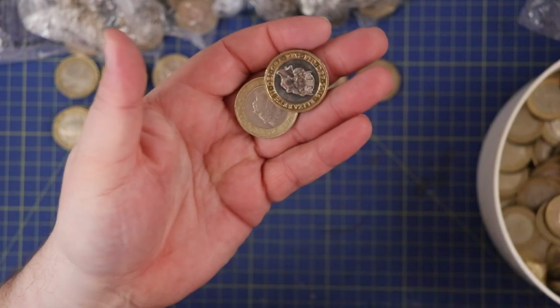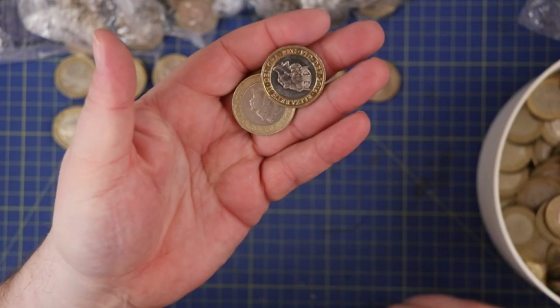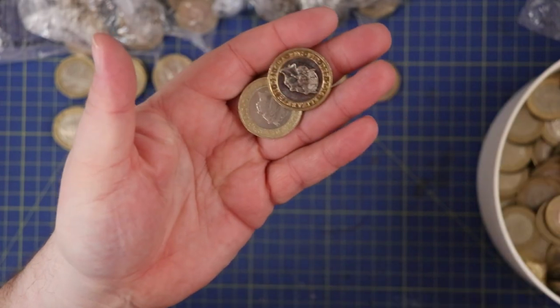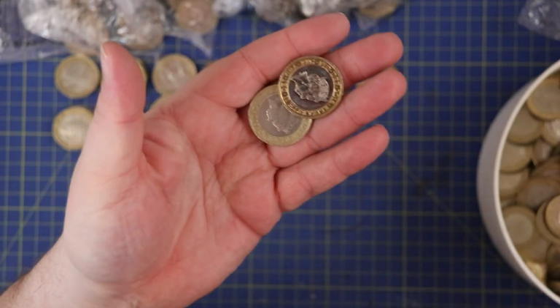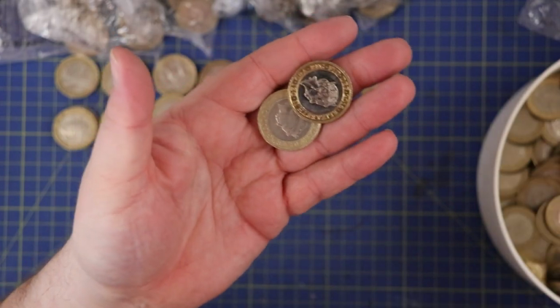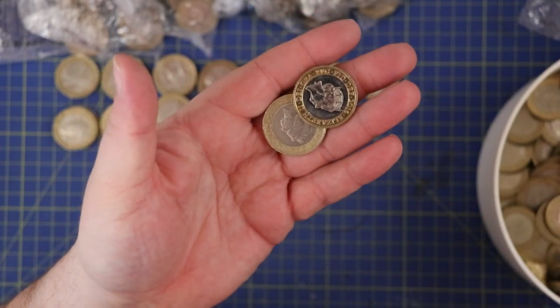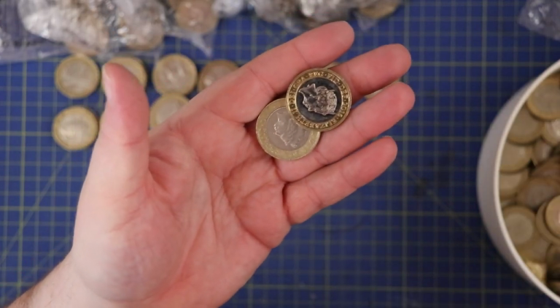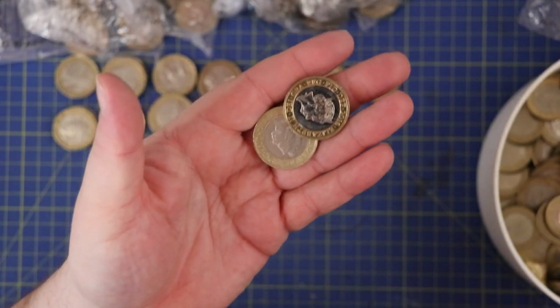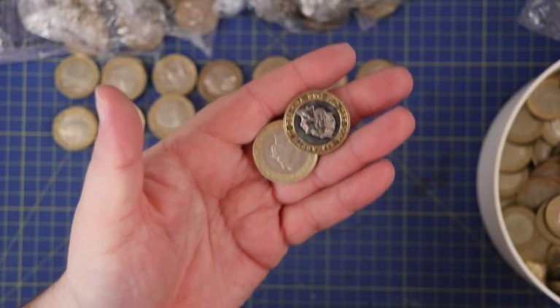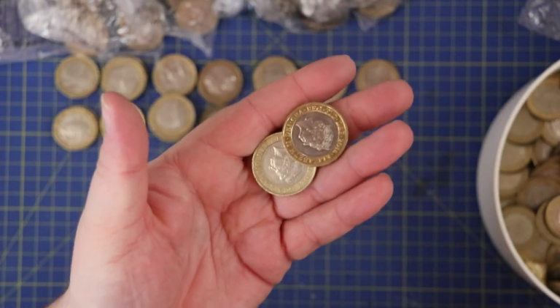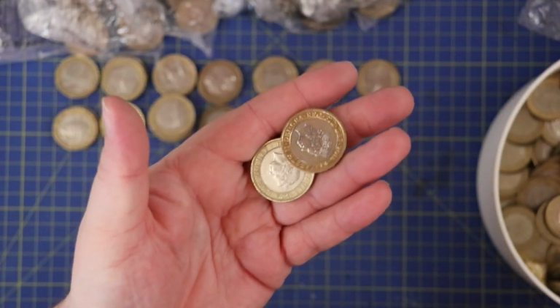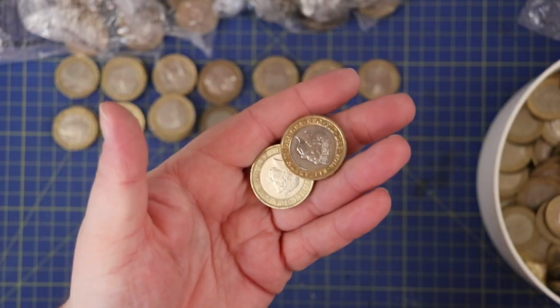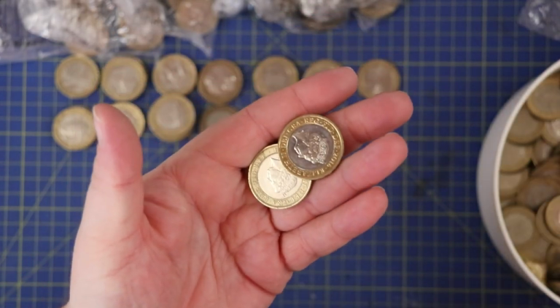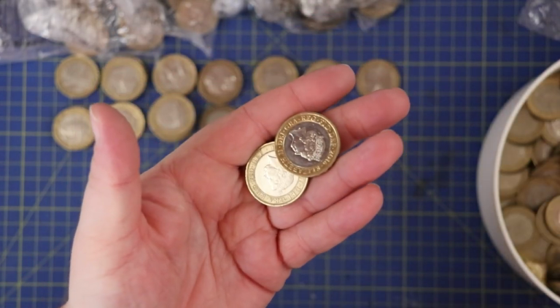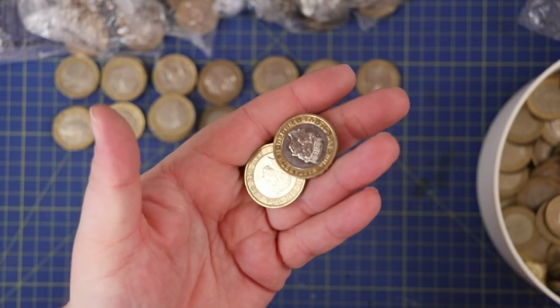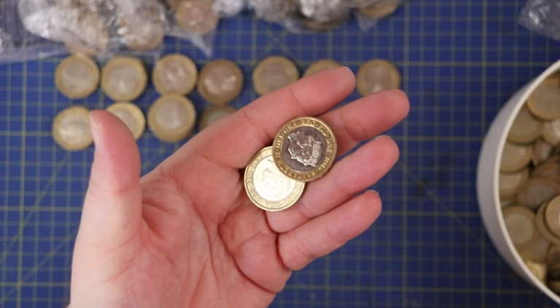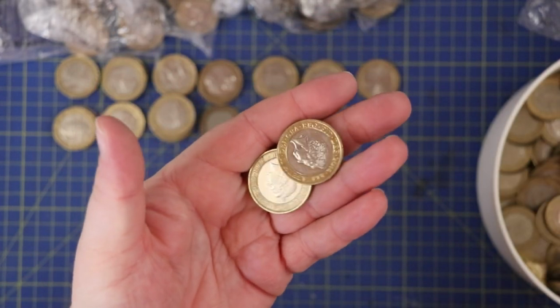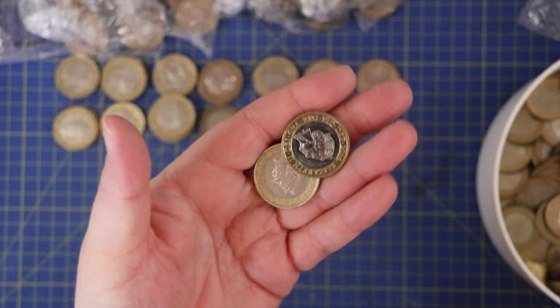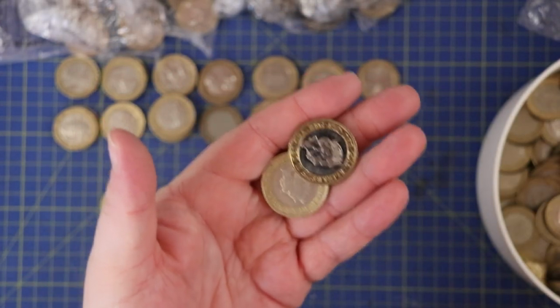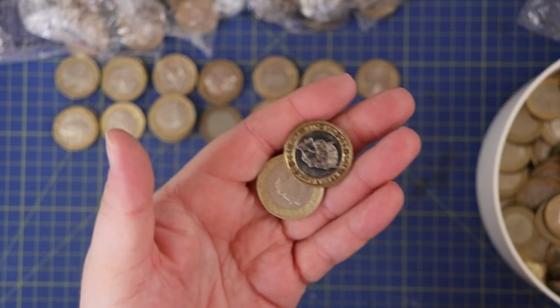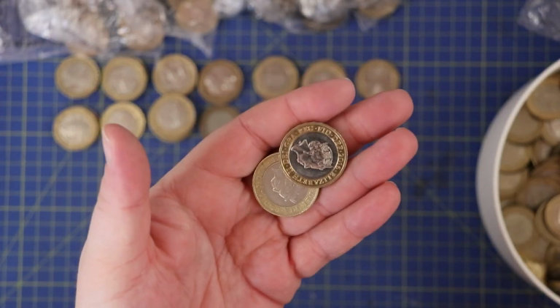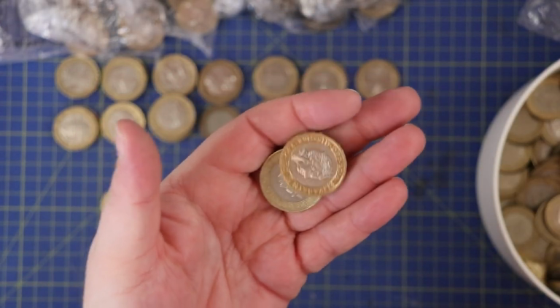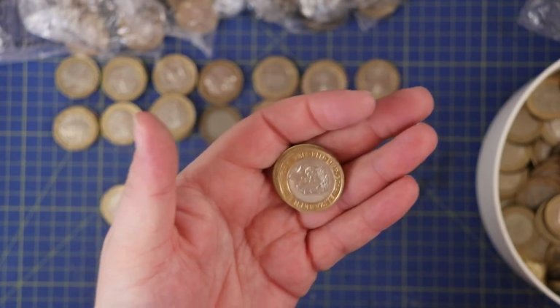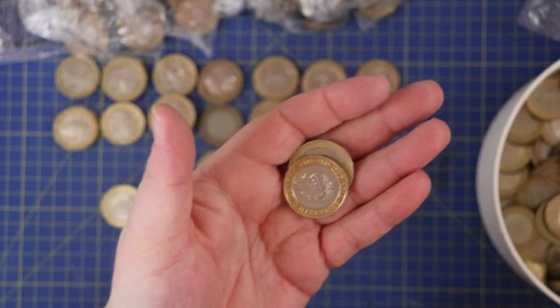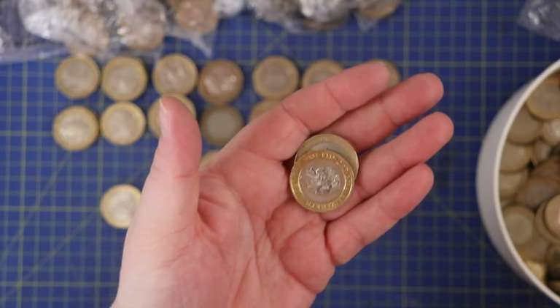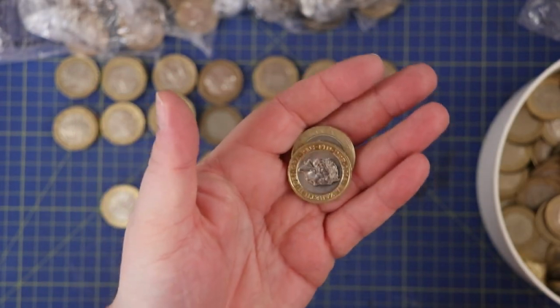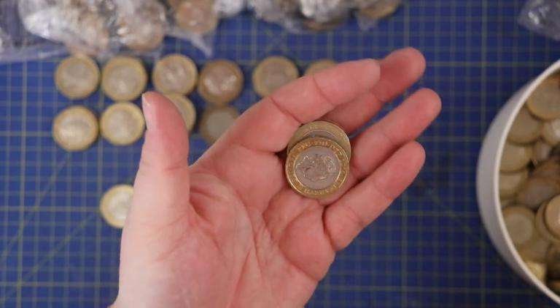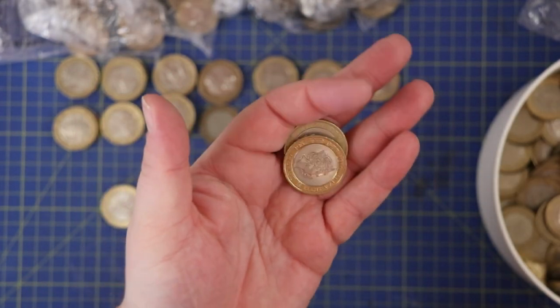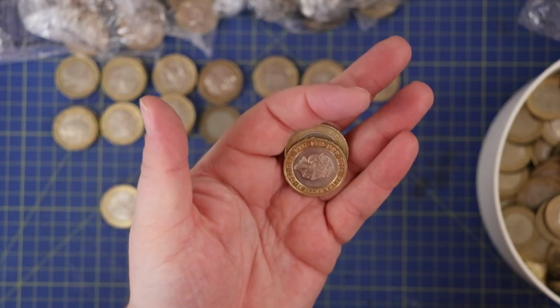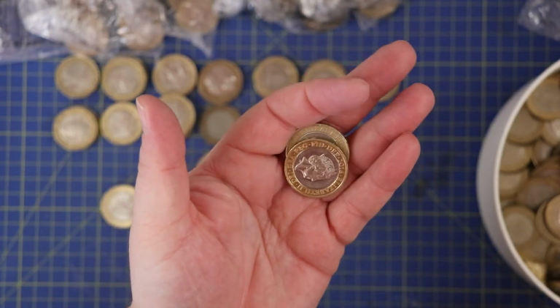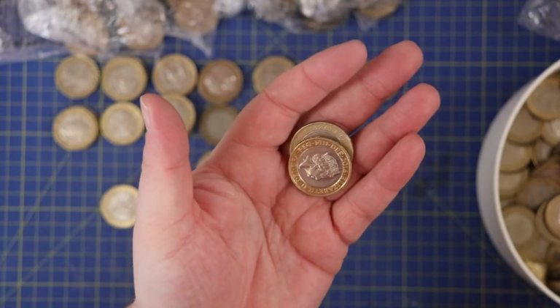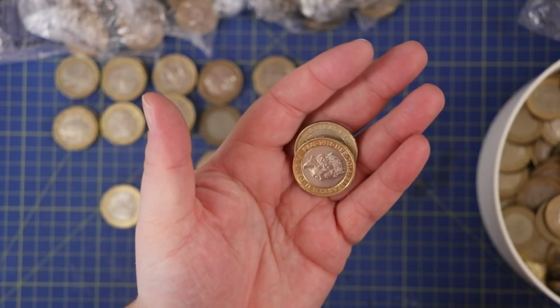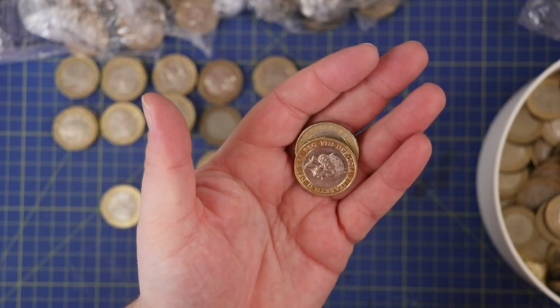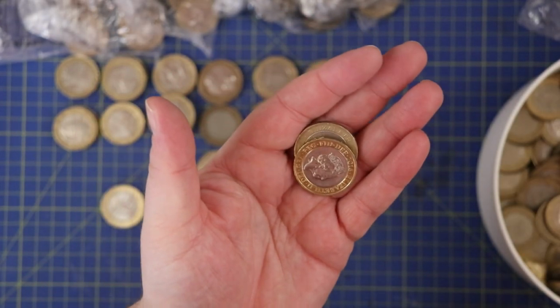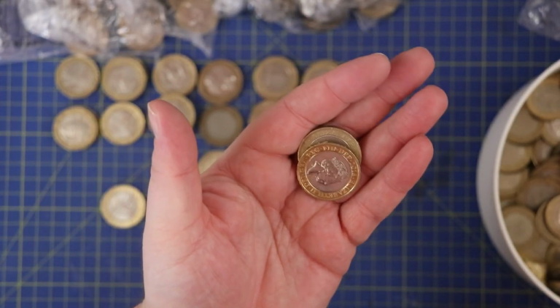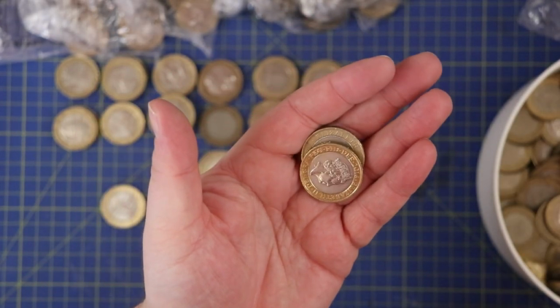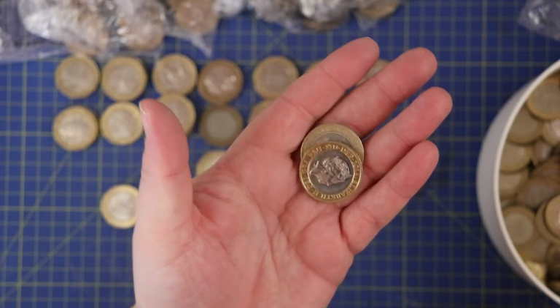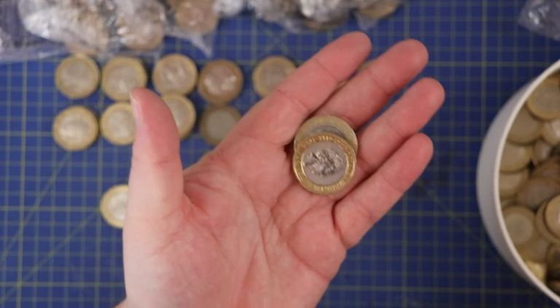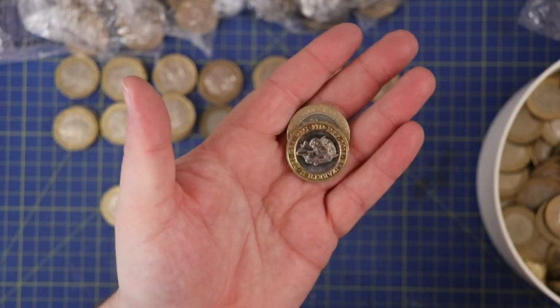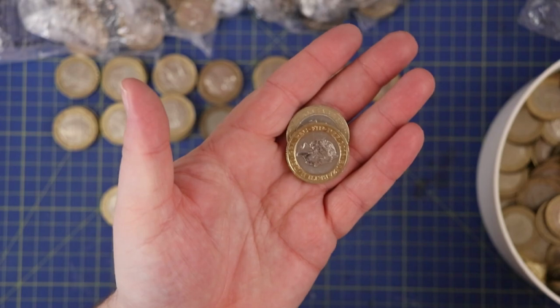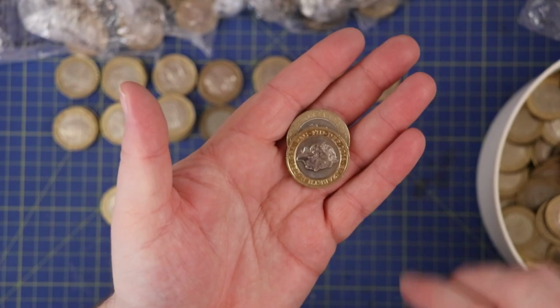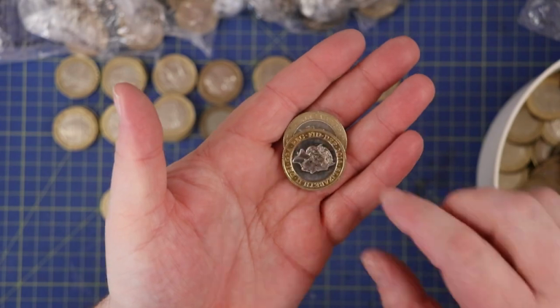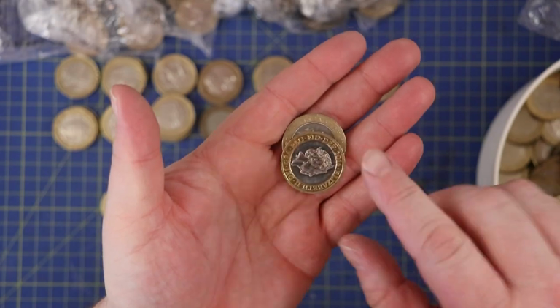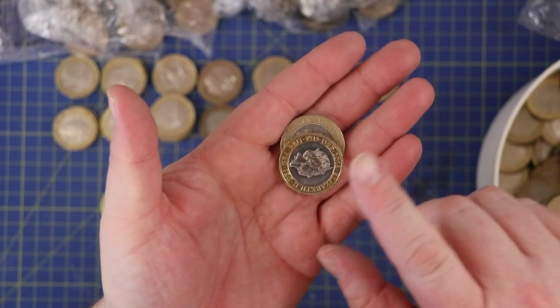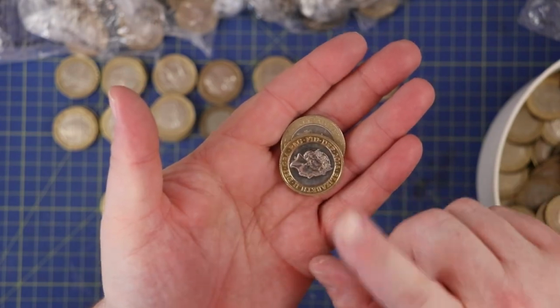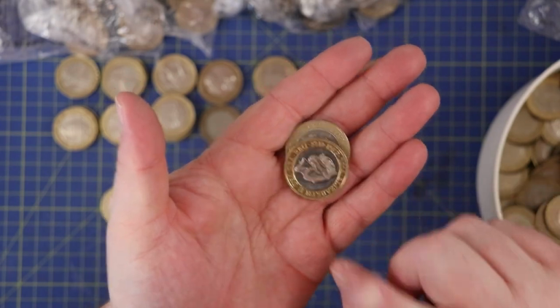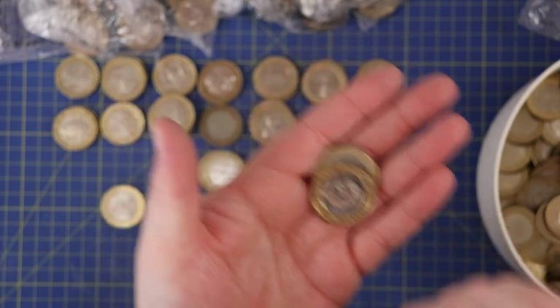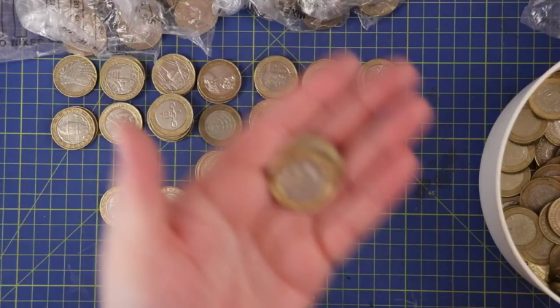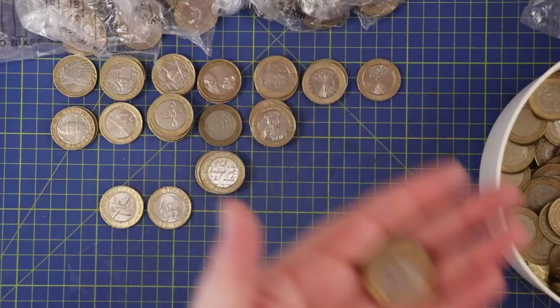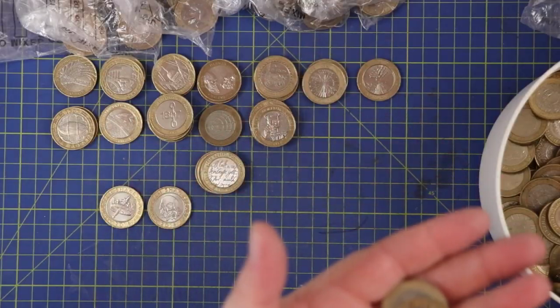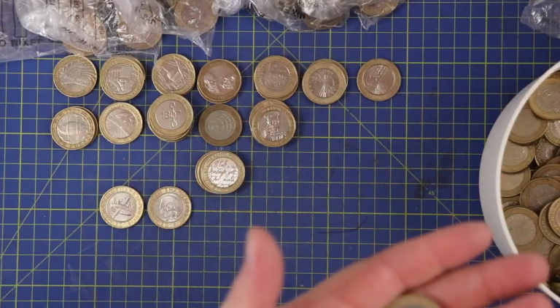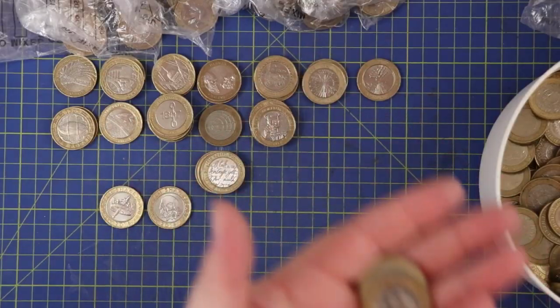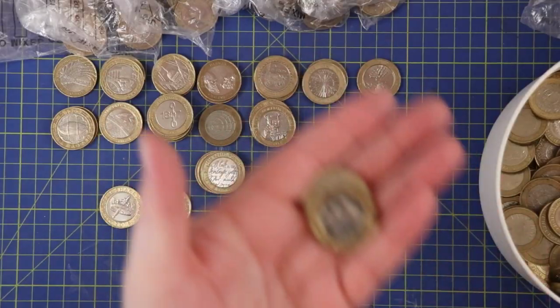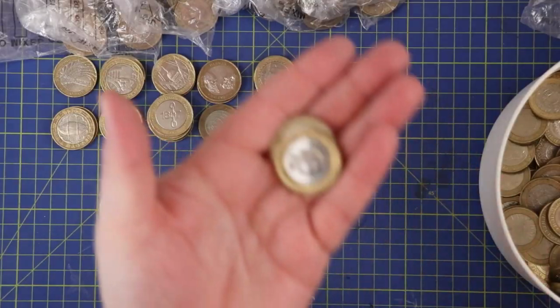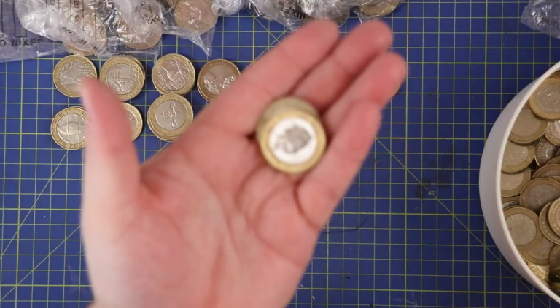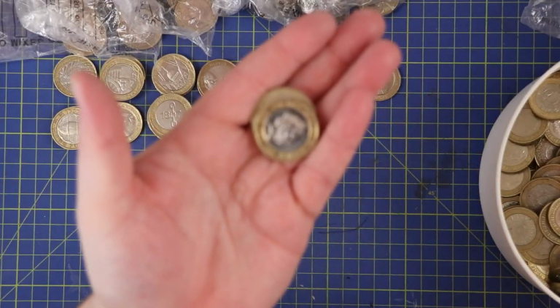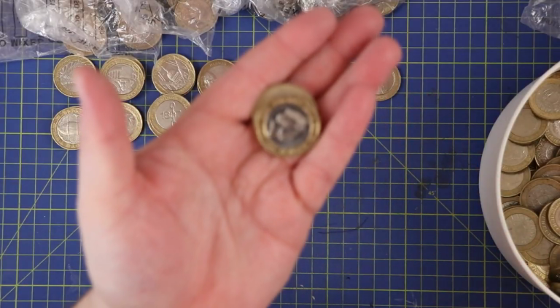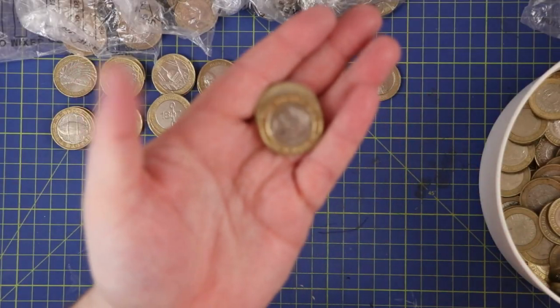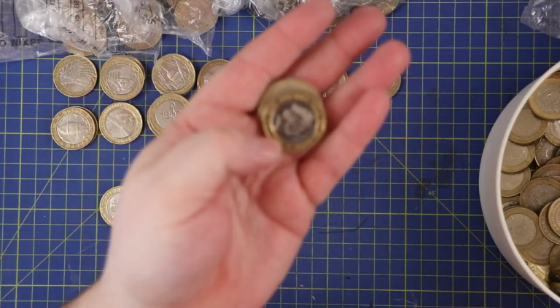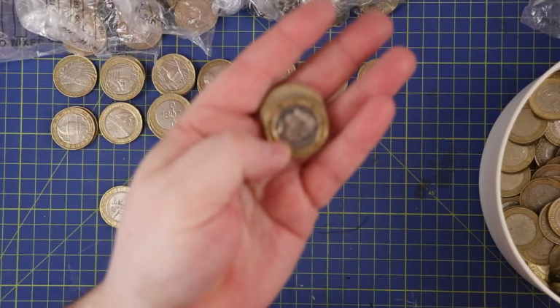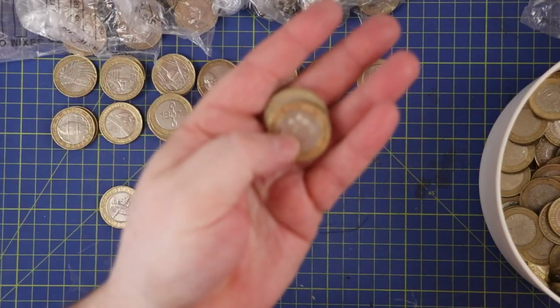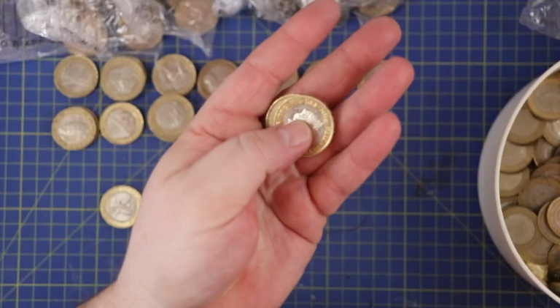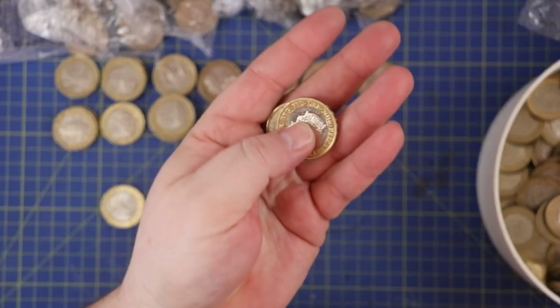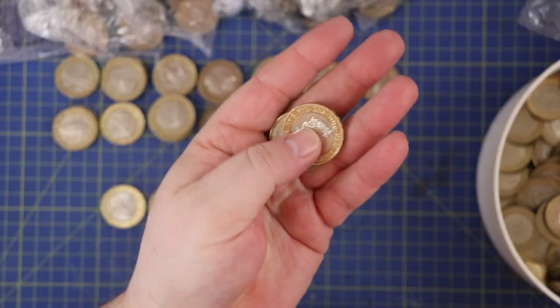Now that looks very shiny, doesn't it? I bet it's just technology, but 2016 — it could be a Shakespeare, couldn't it?